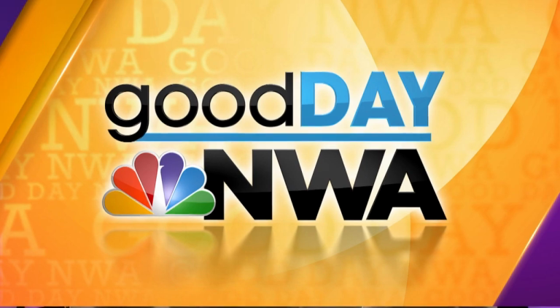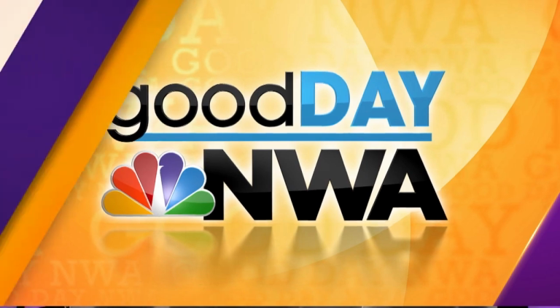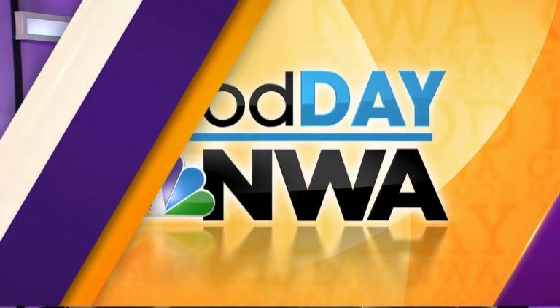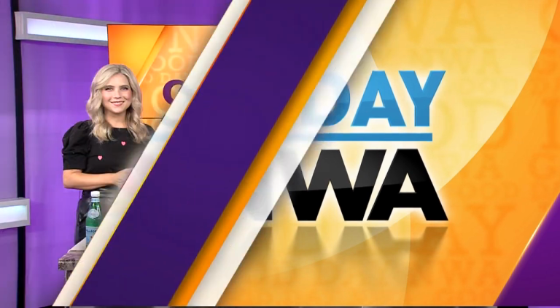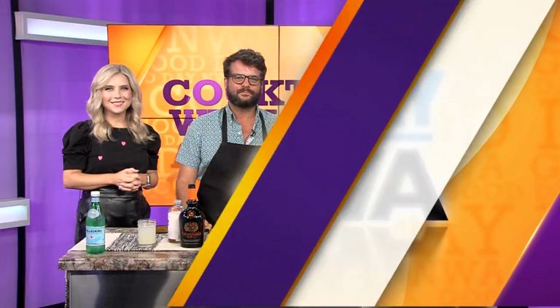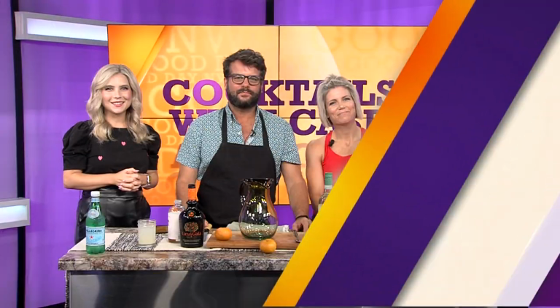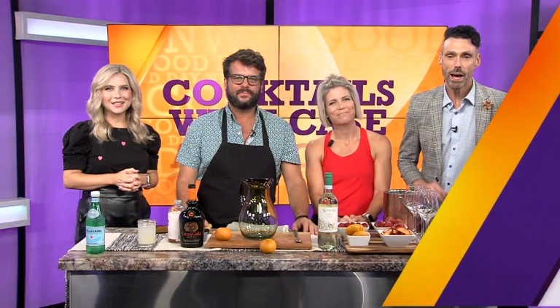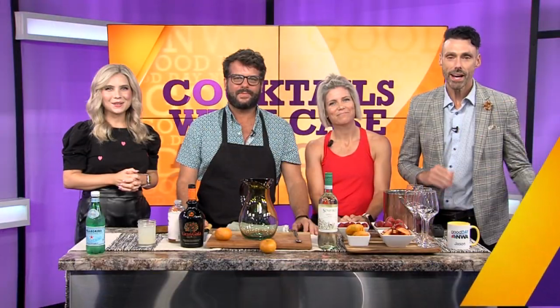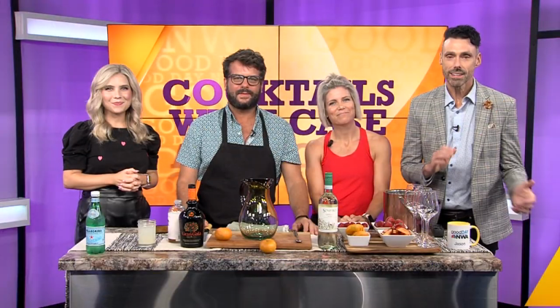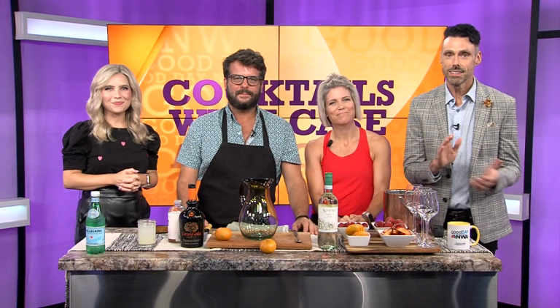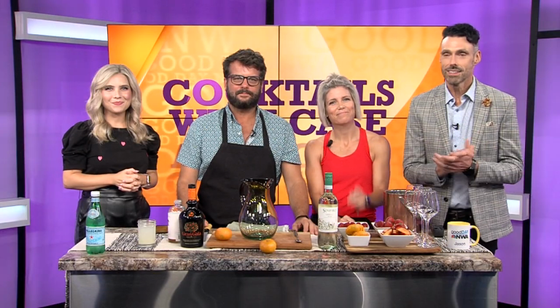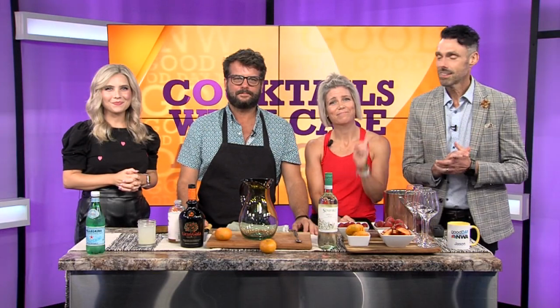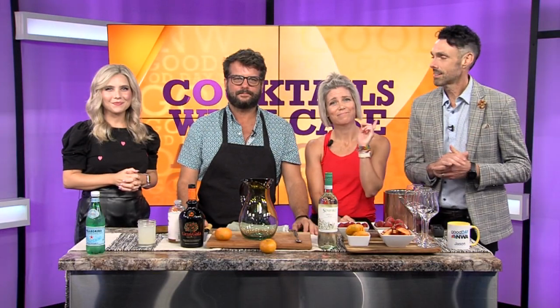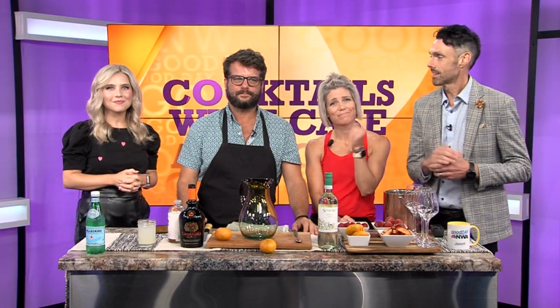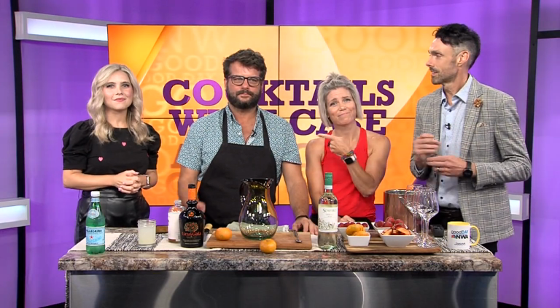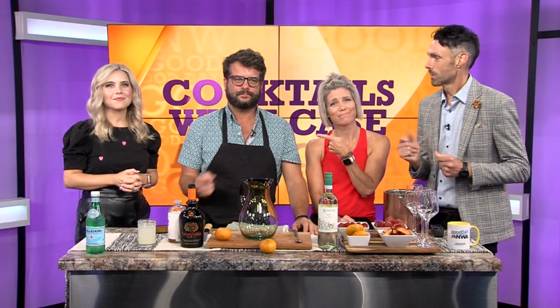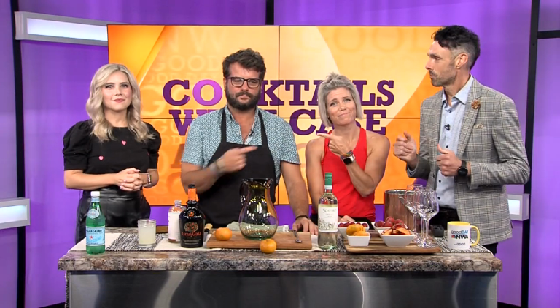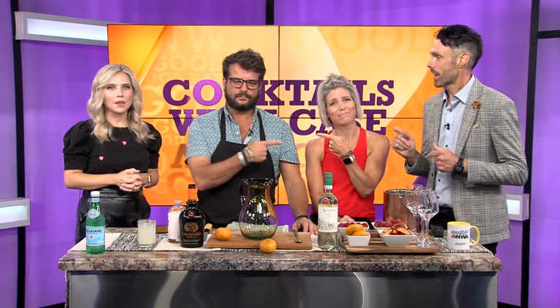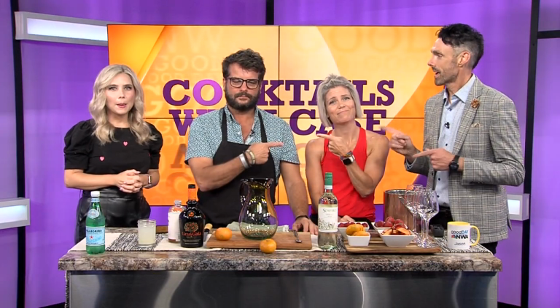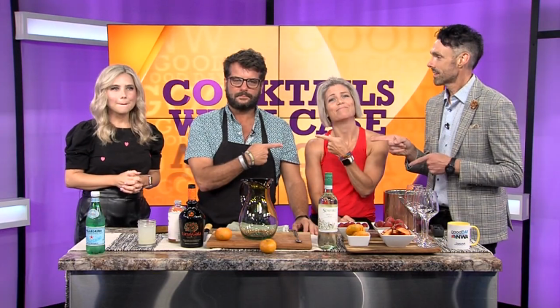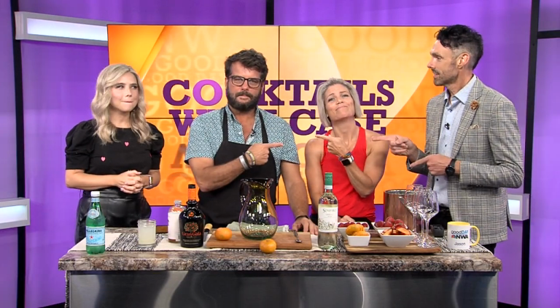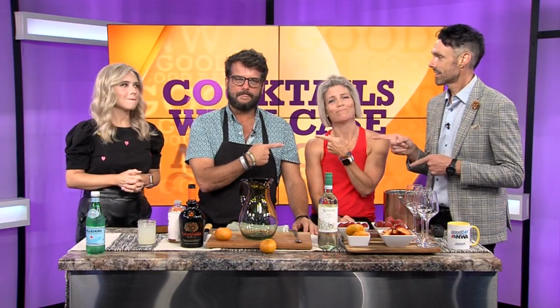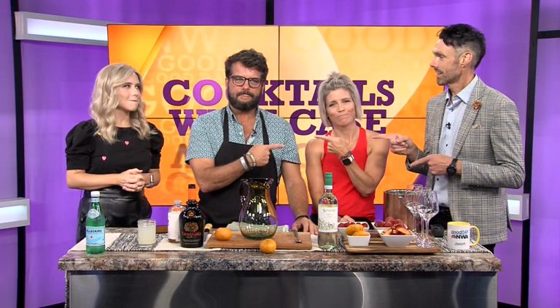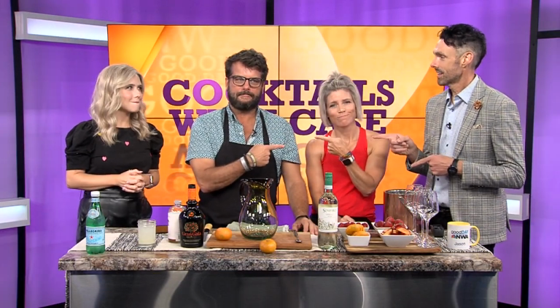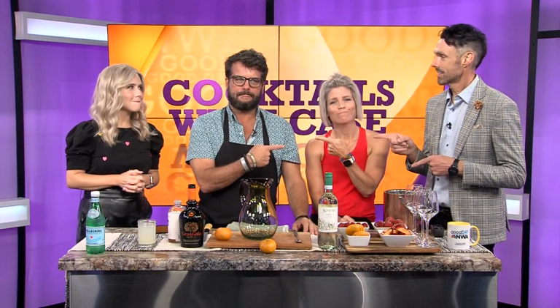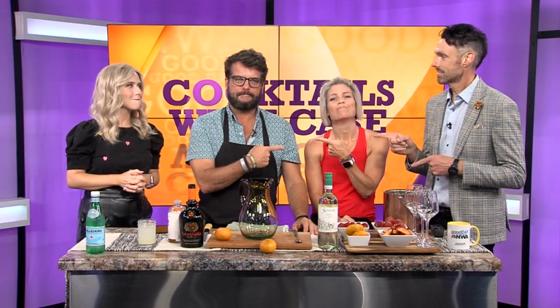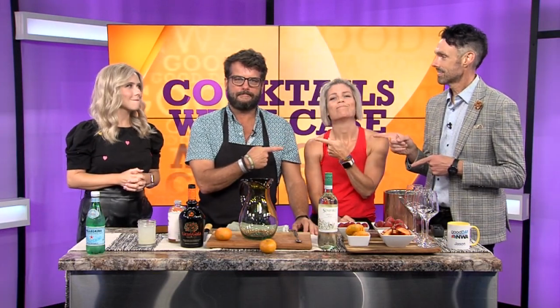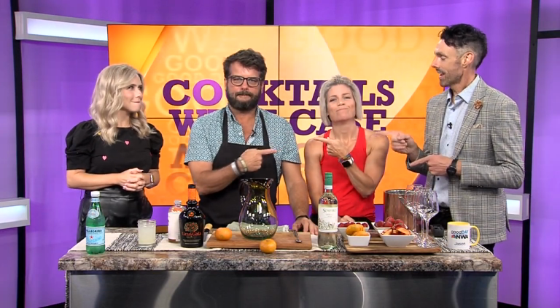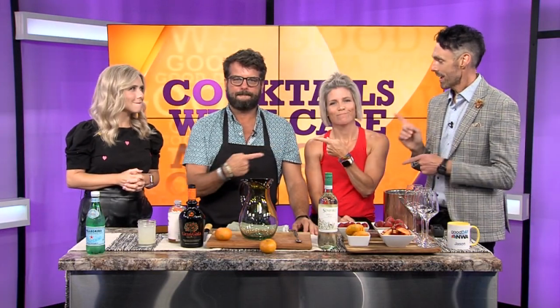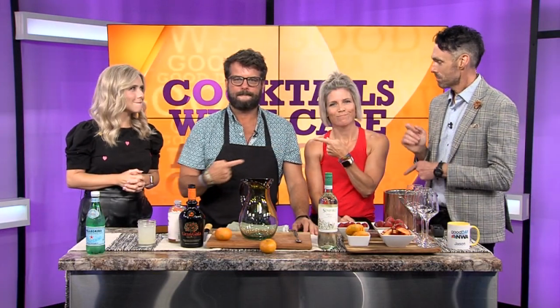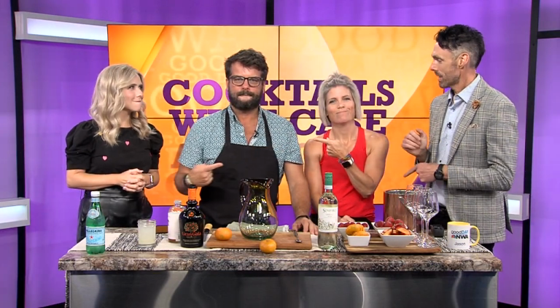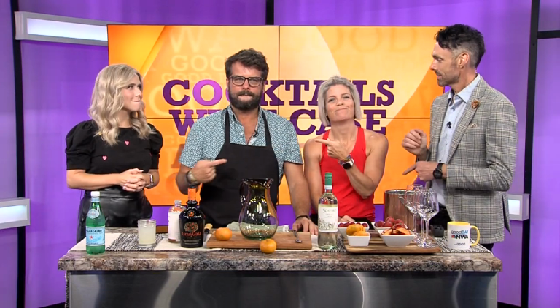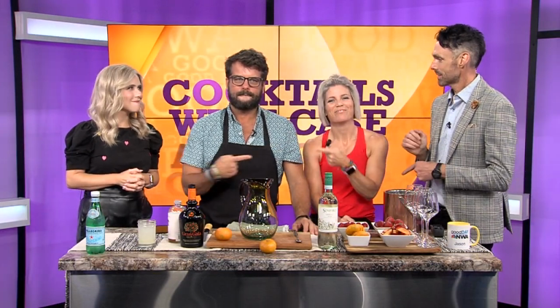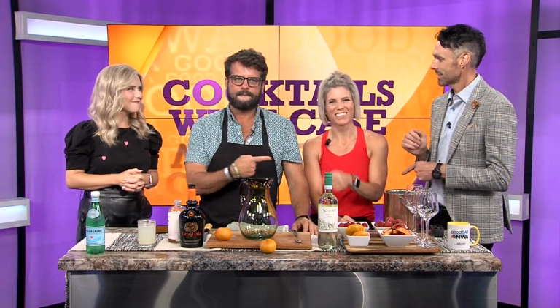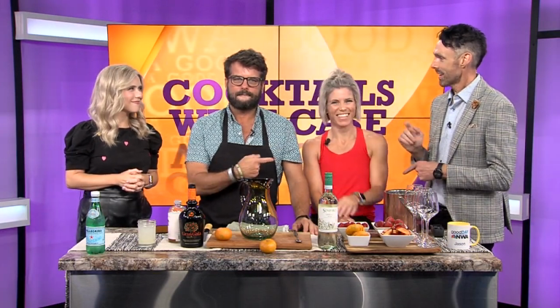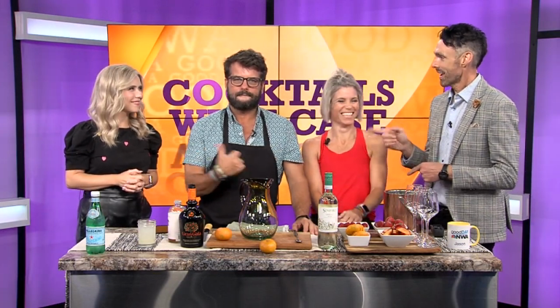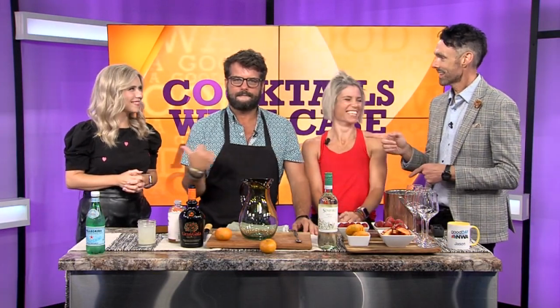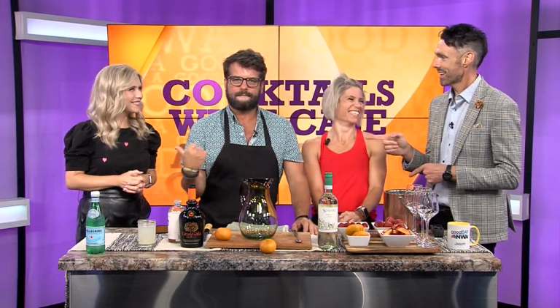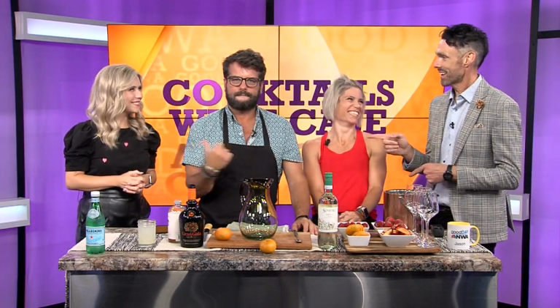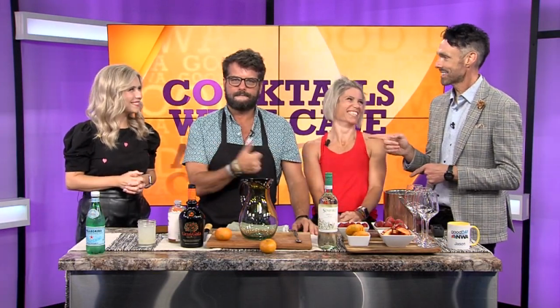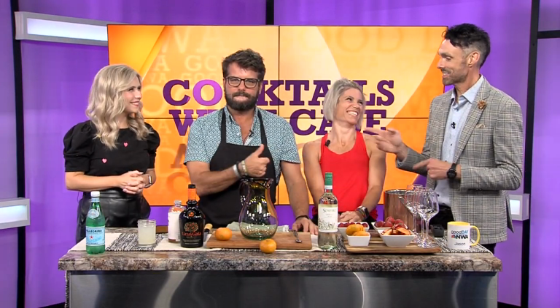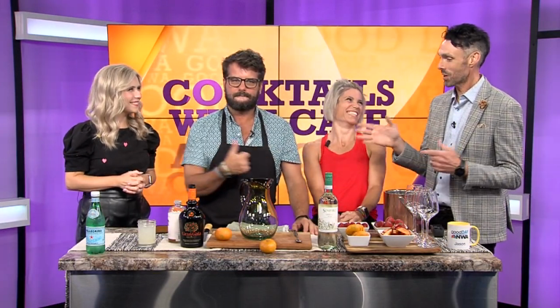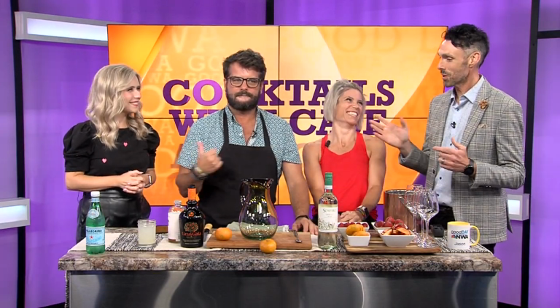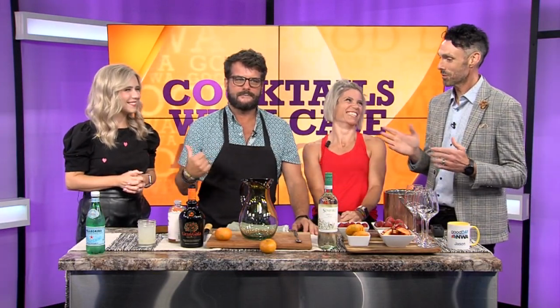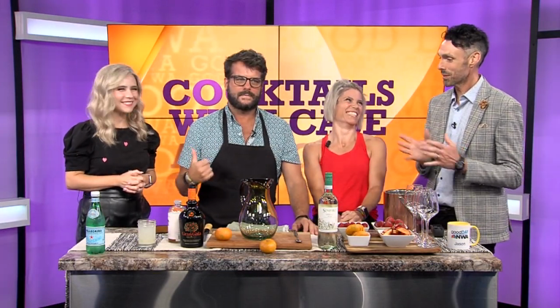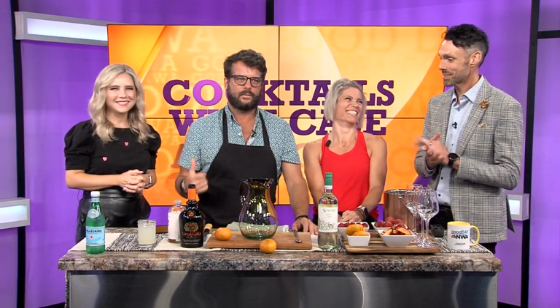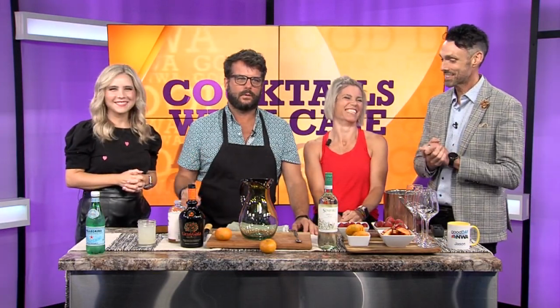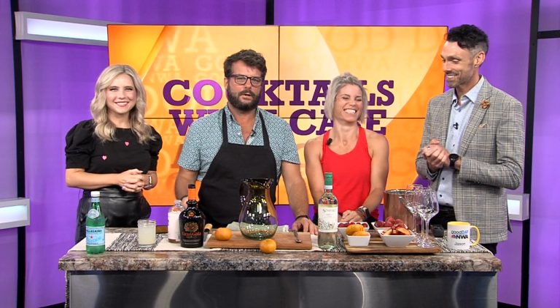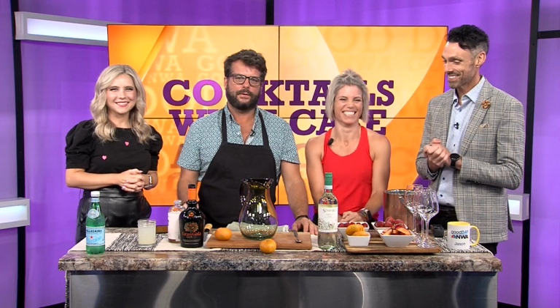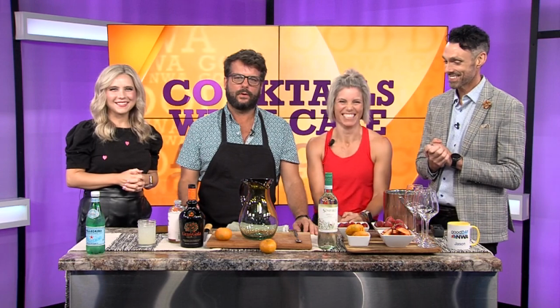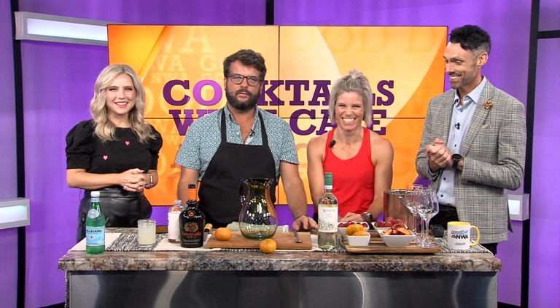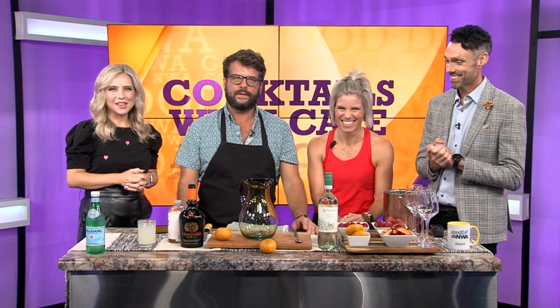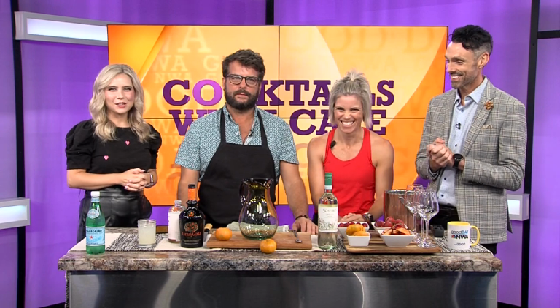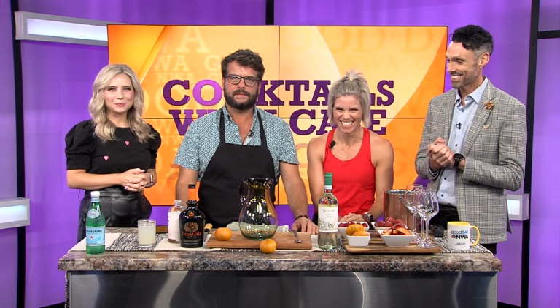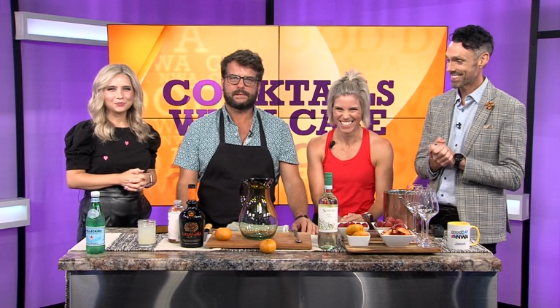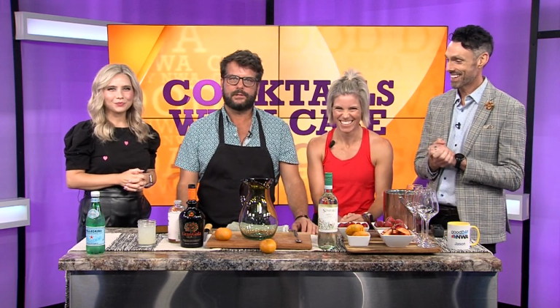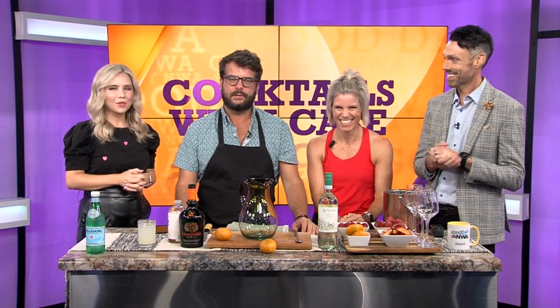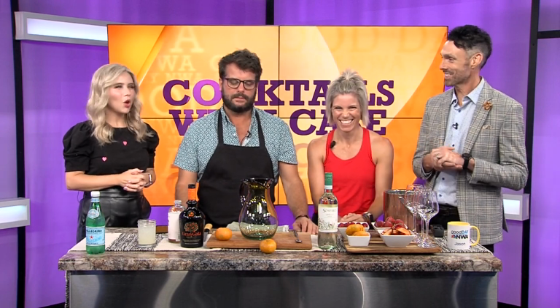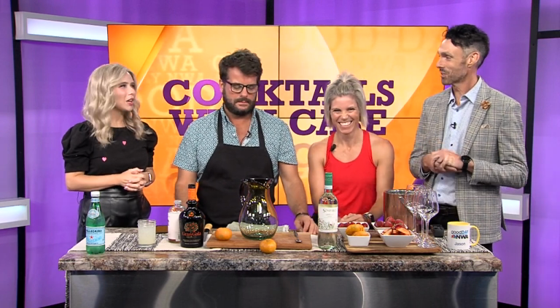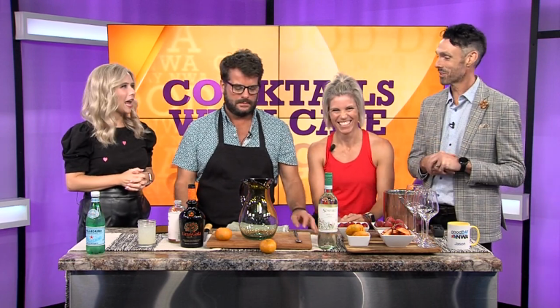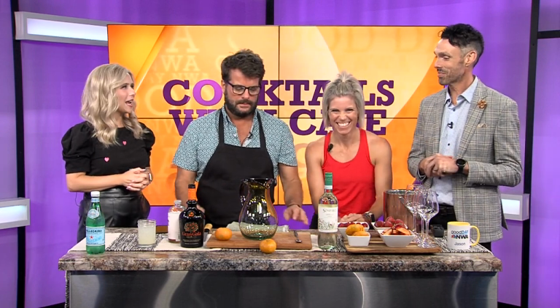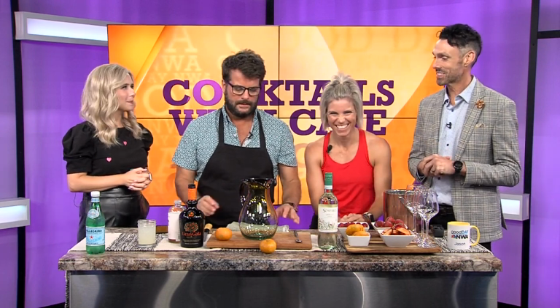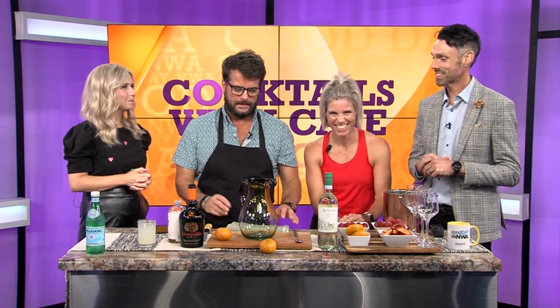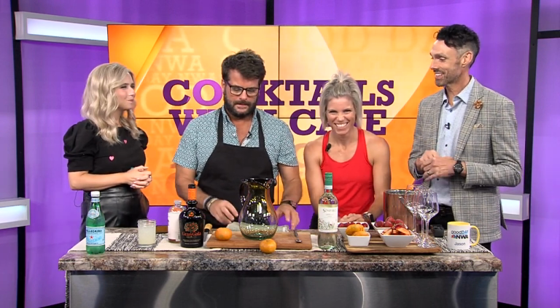Guess who's back? Back again — Betsy, and Case, all of us. We're all here, the whole family's here.